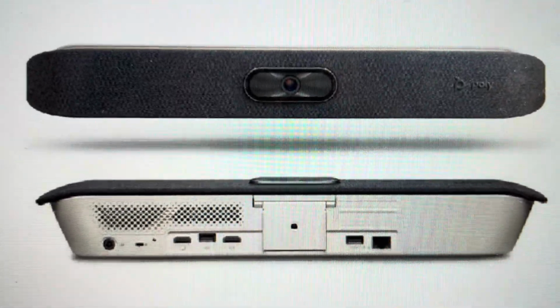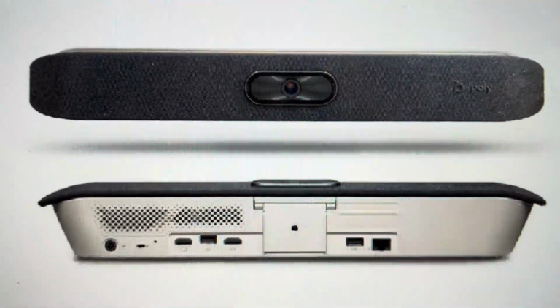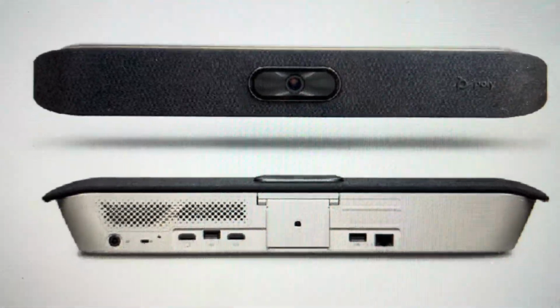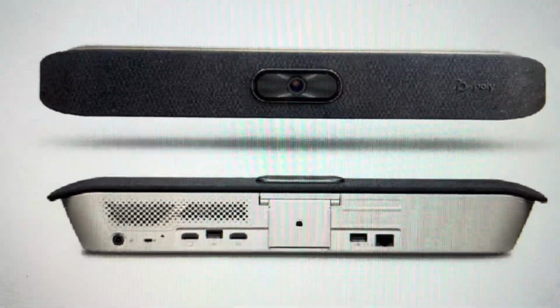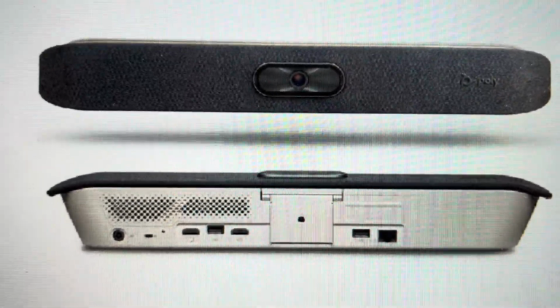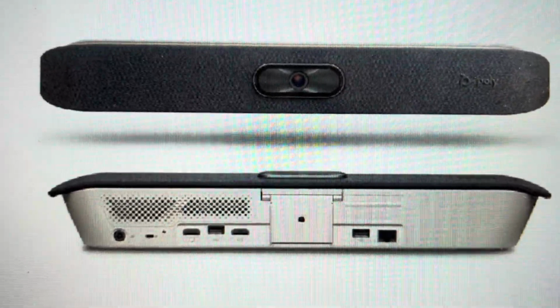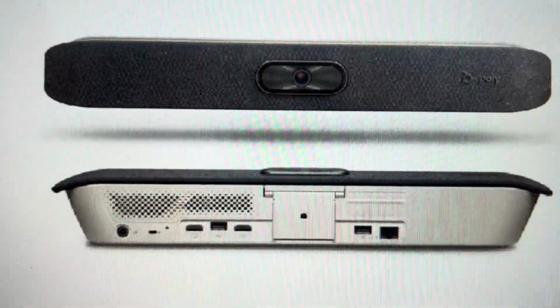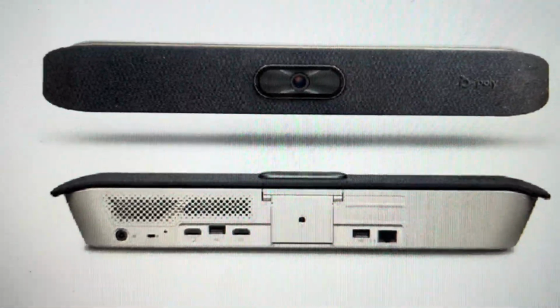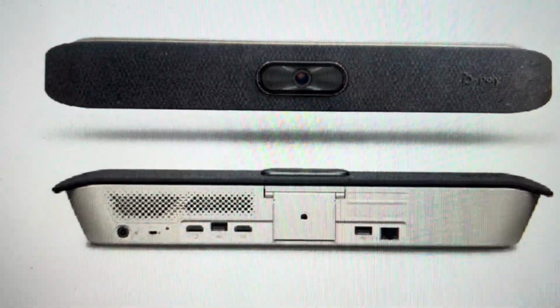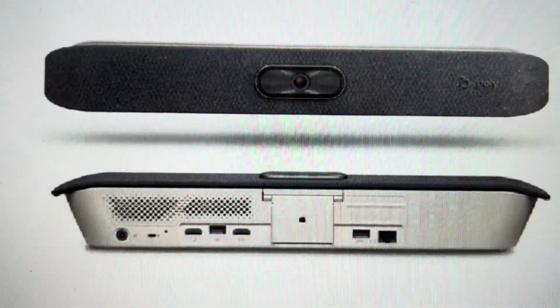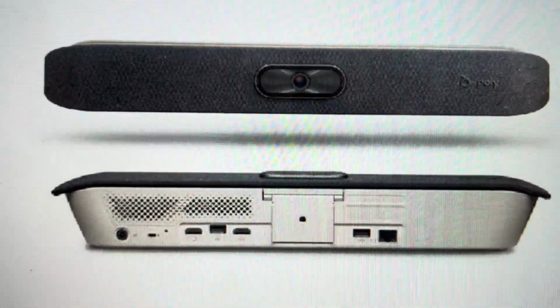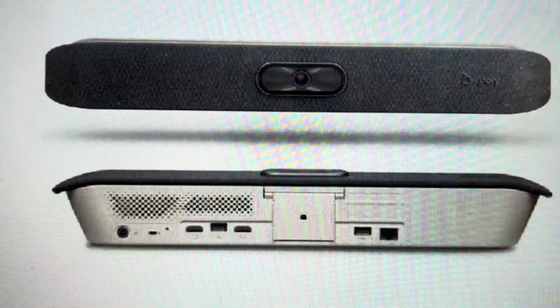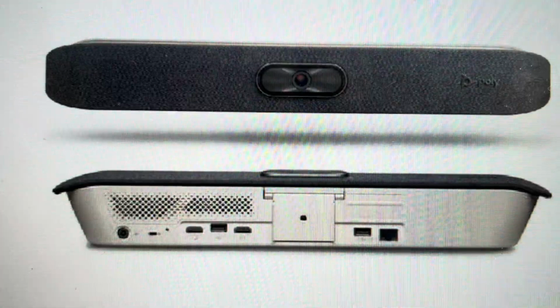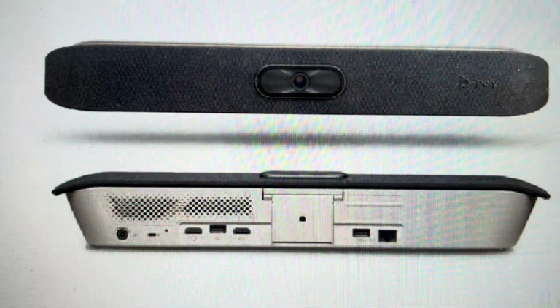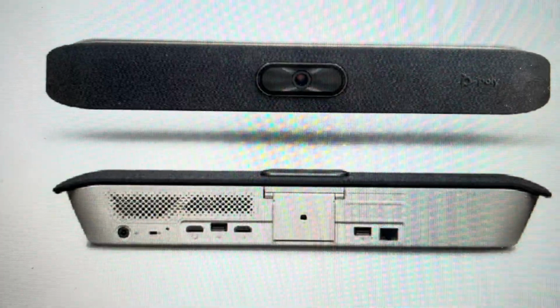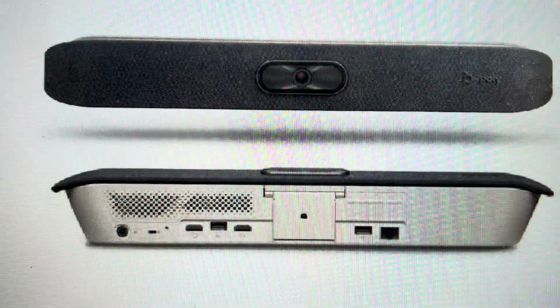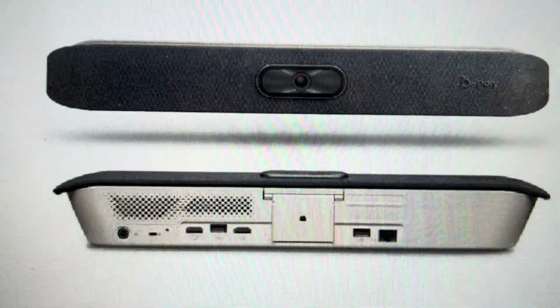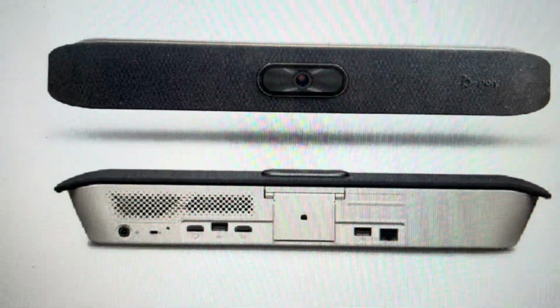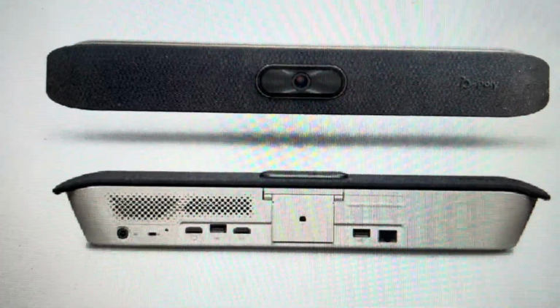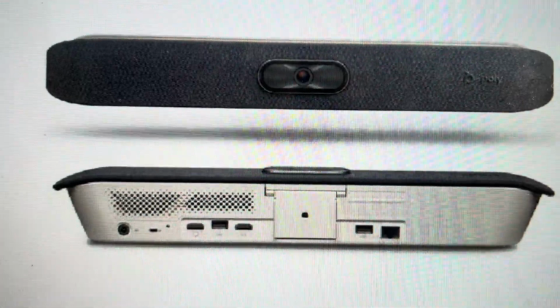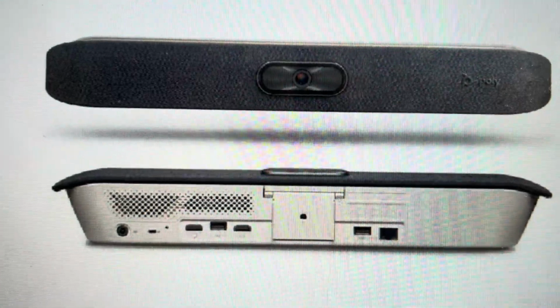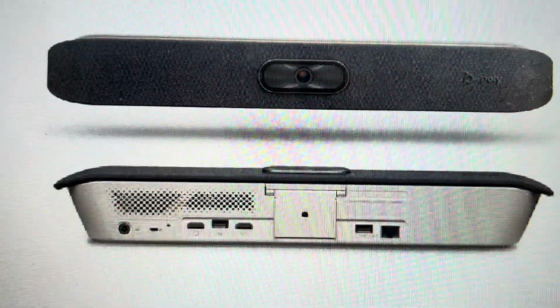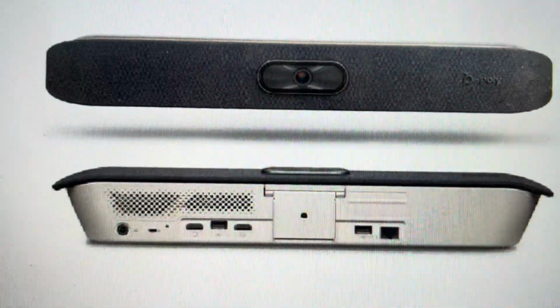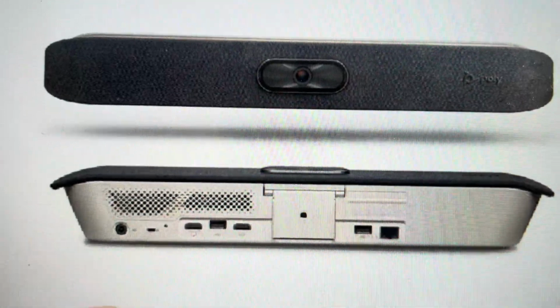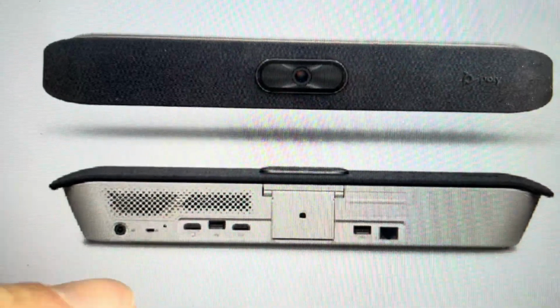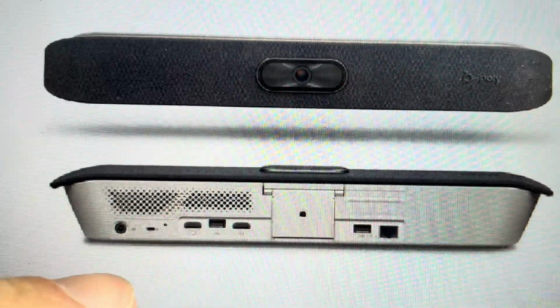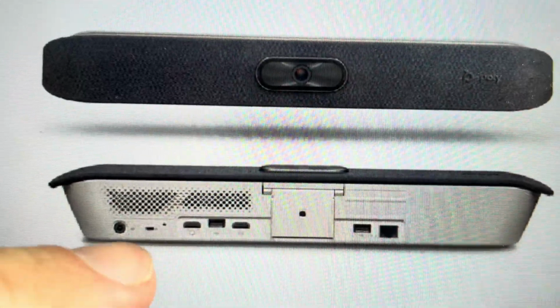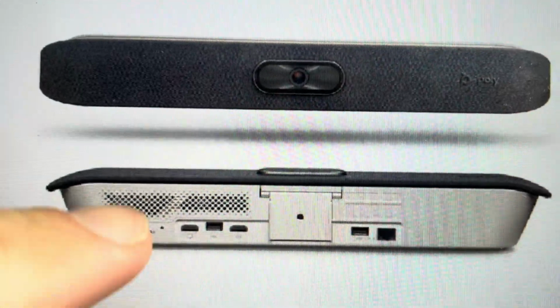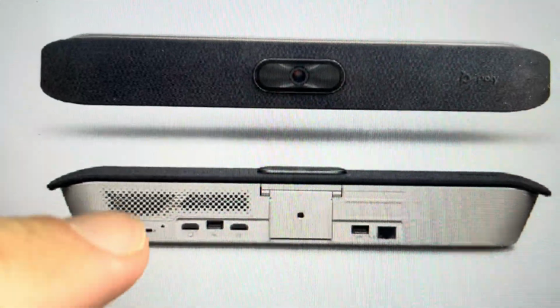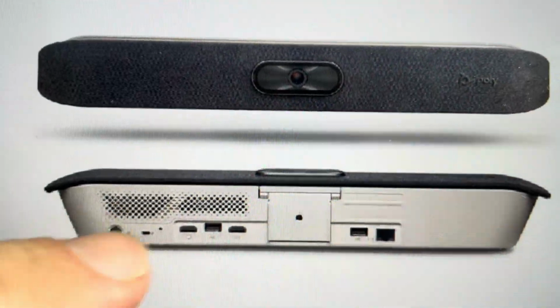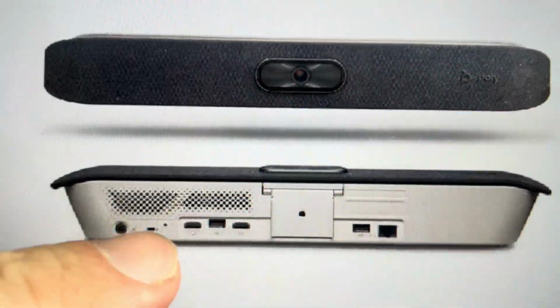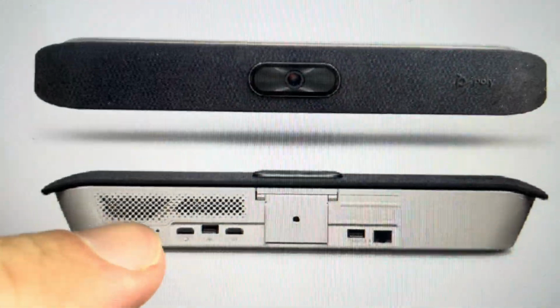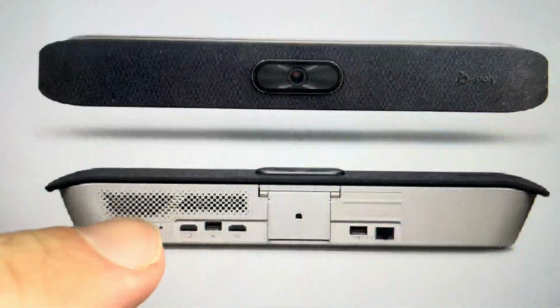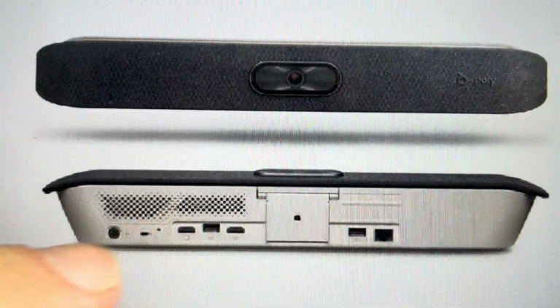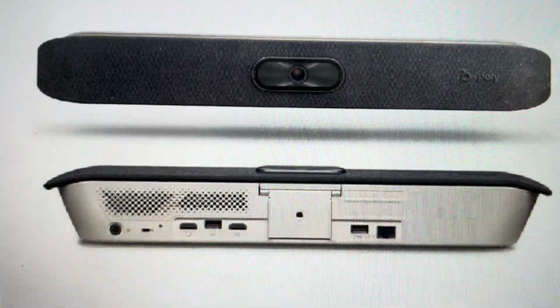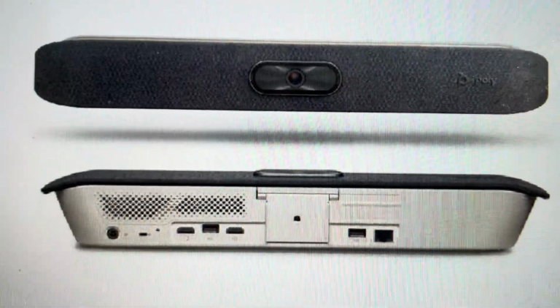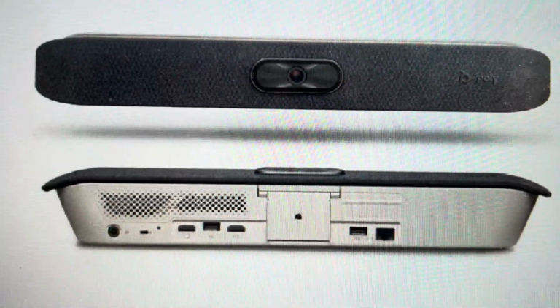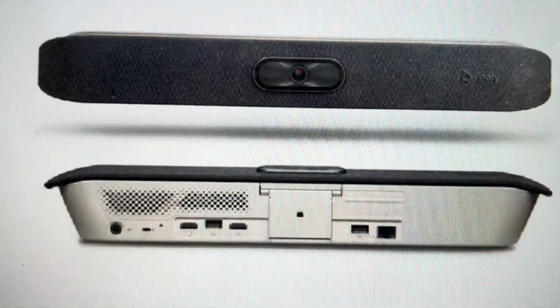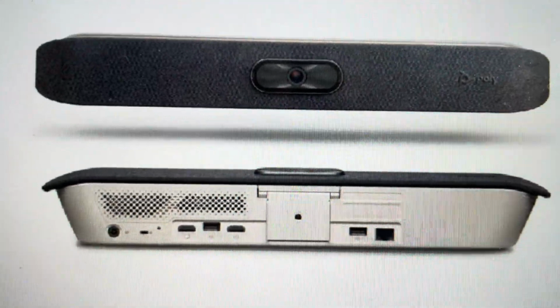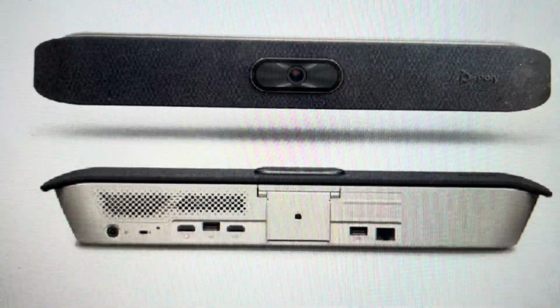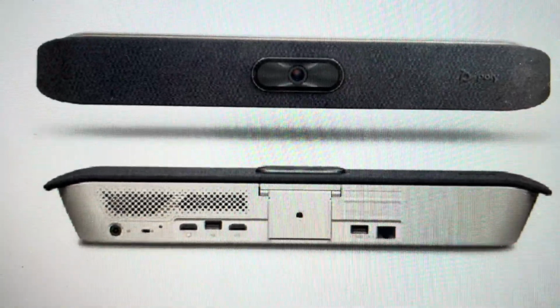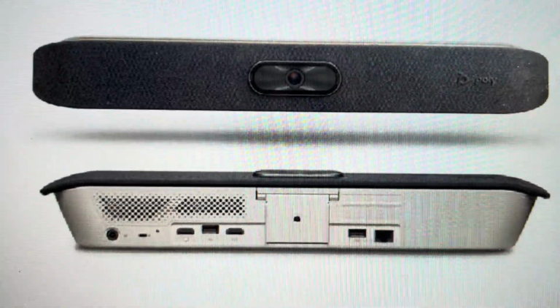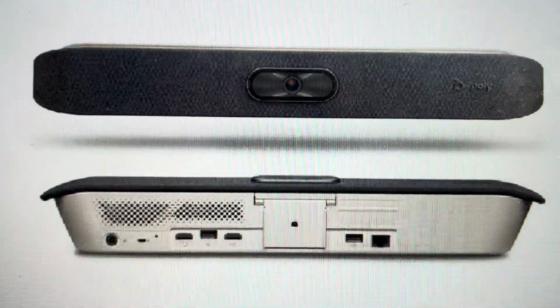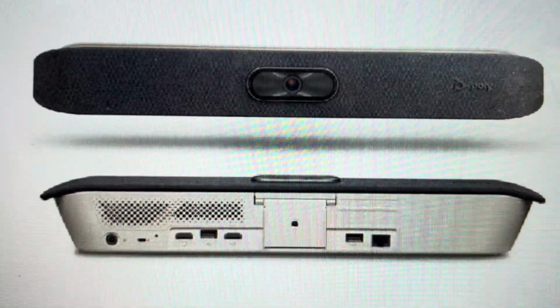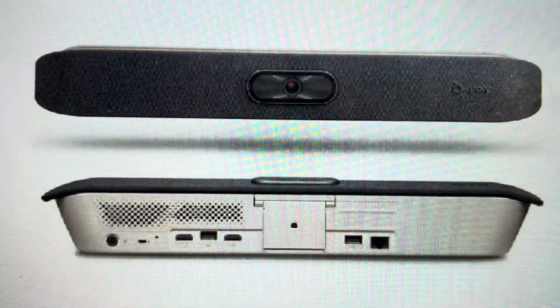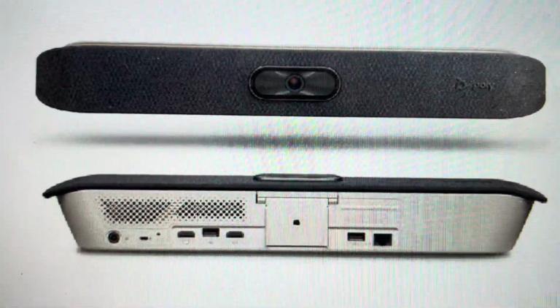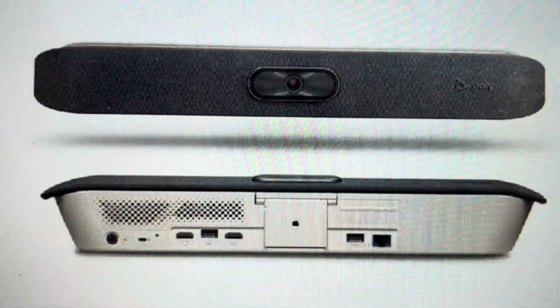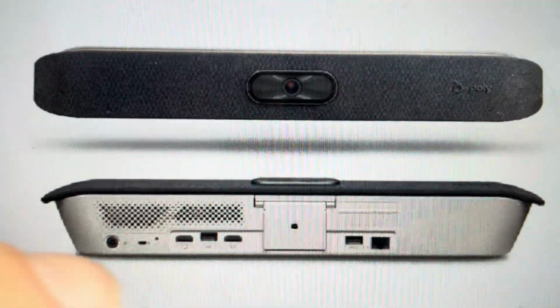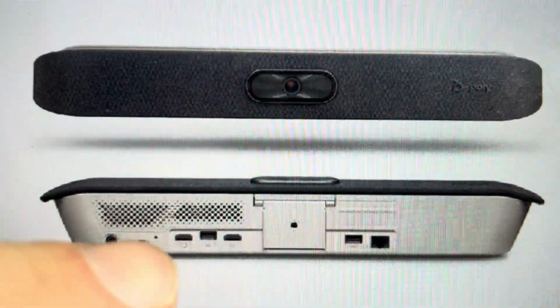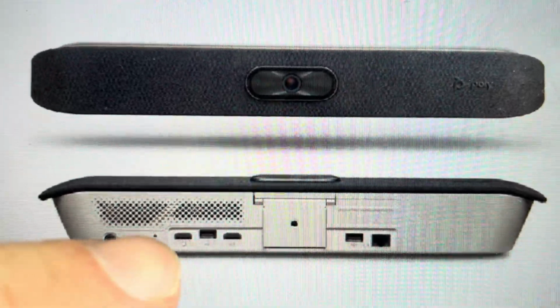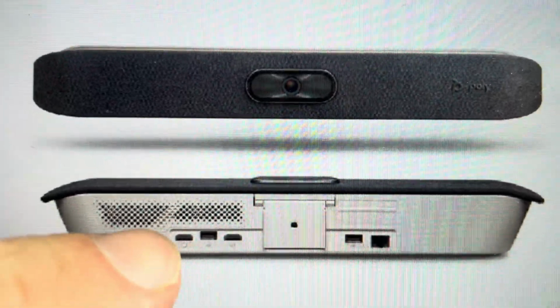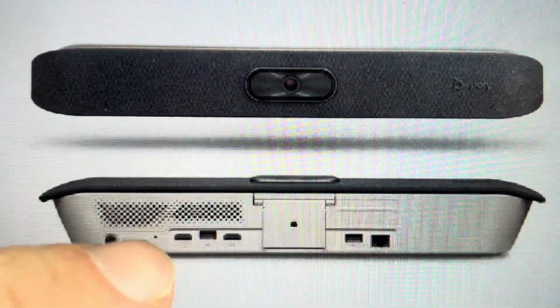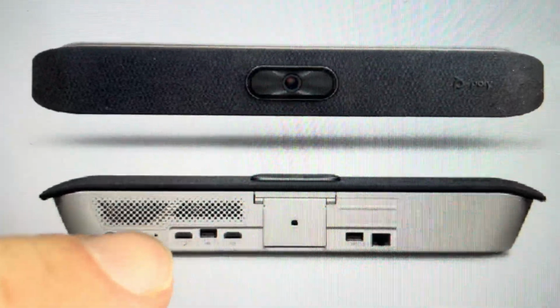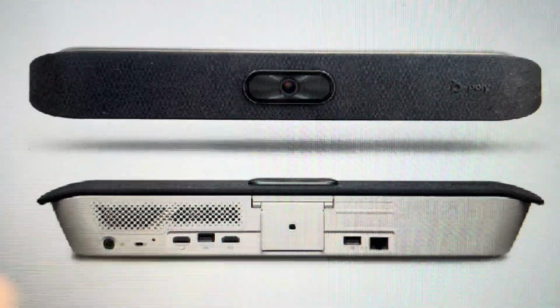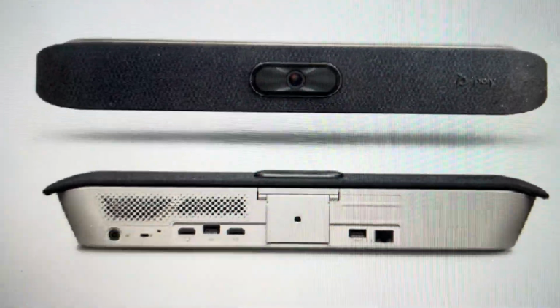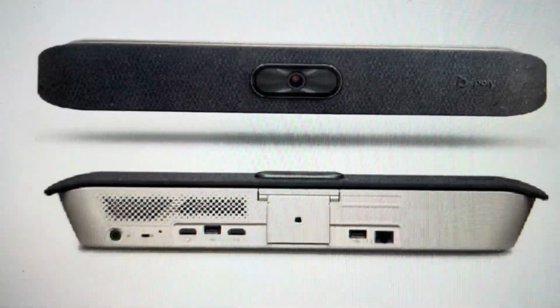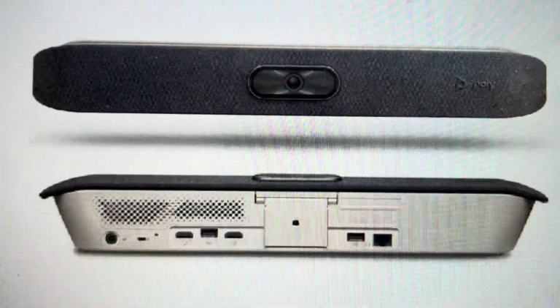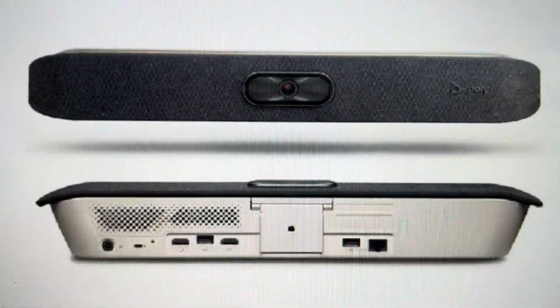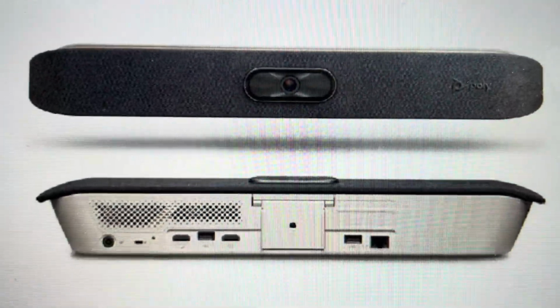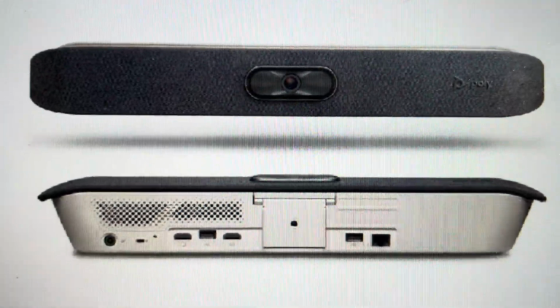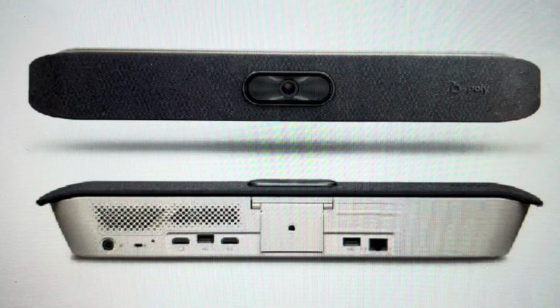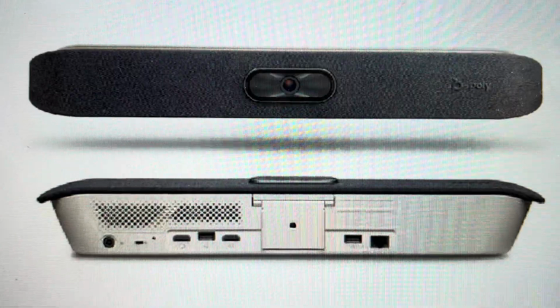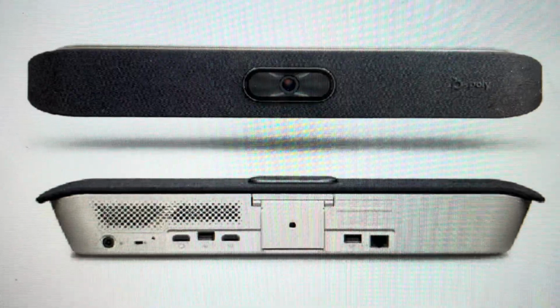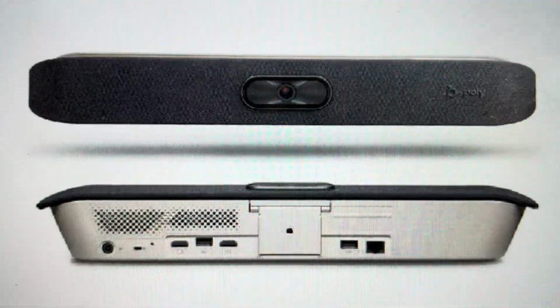All we need to do — we're going to need a straightened paper clip, and we're going to look at the bottom of the device and find the small little reset hole.